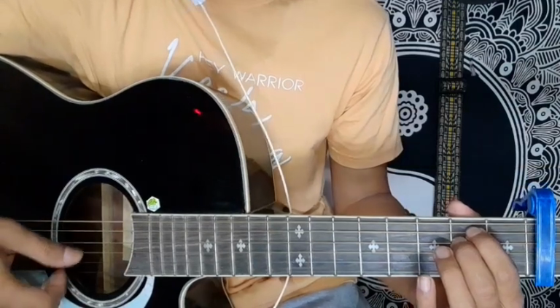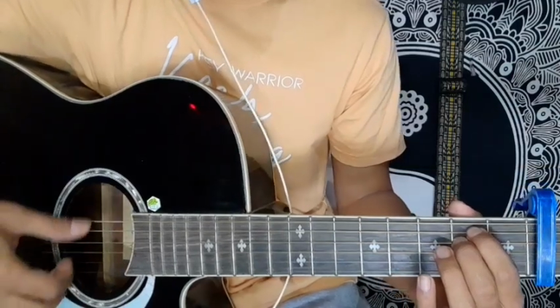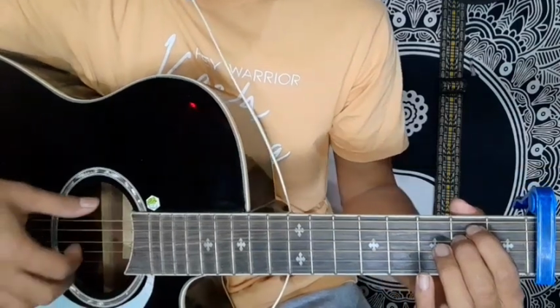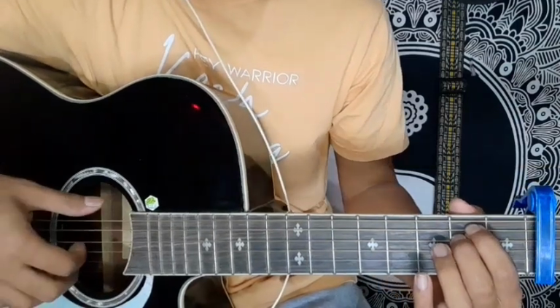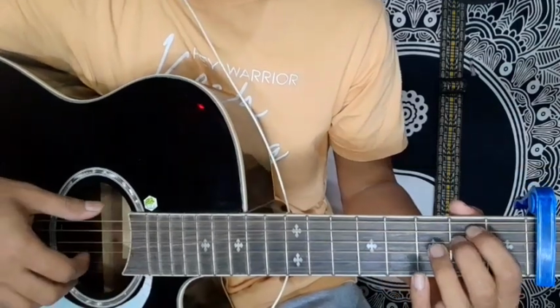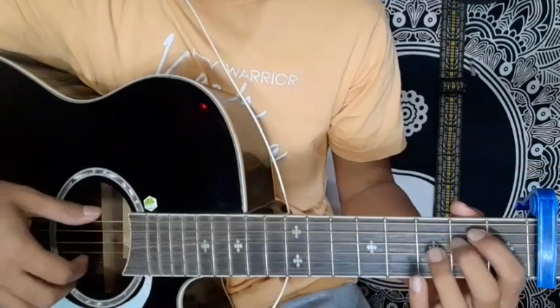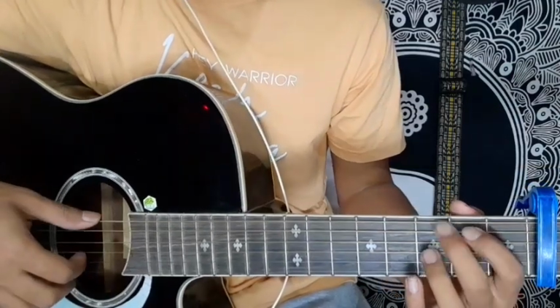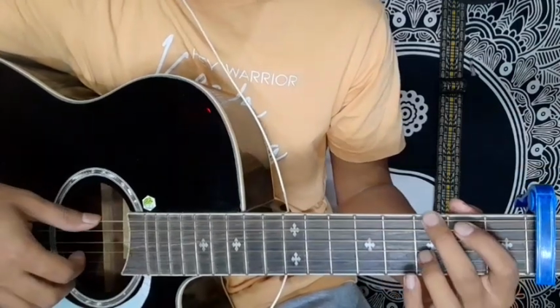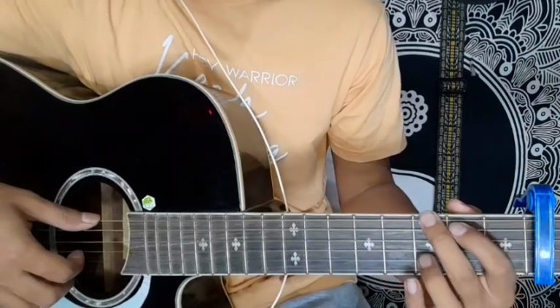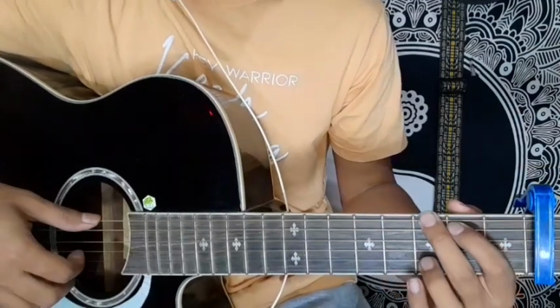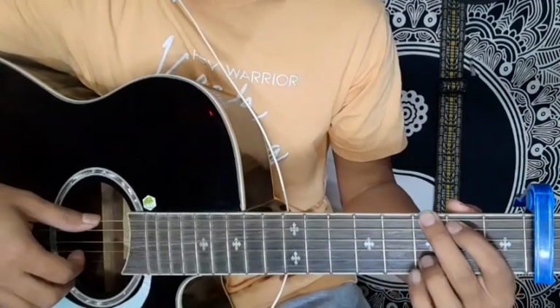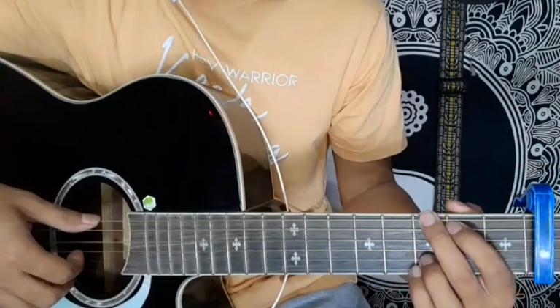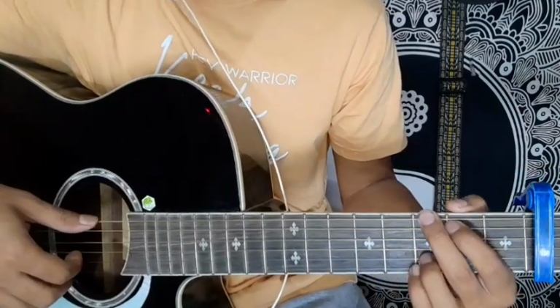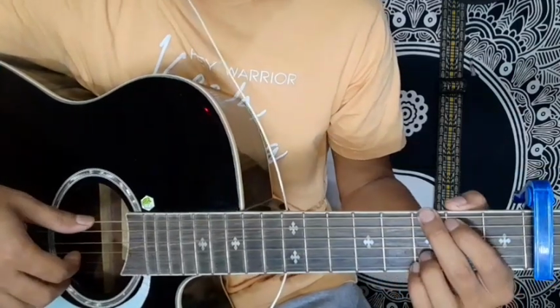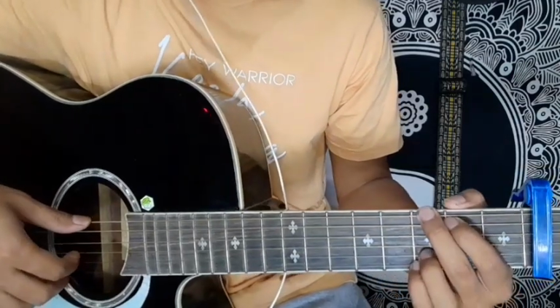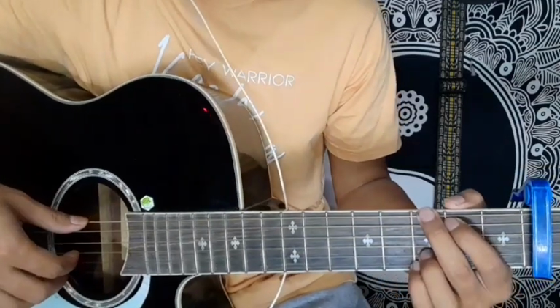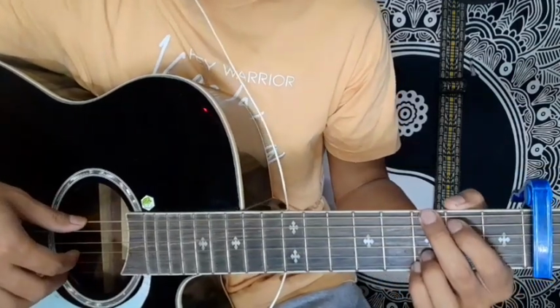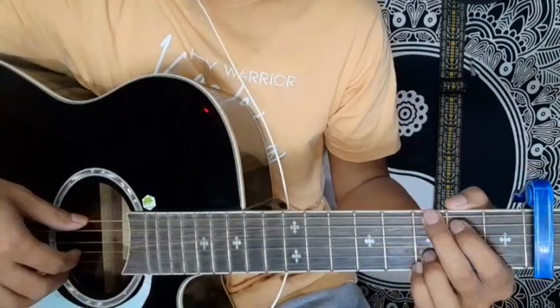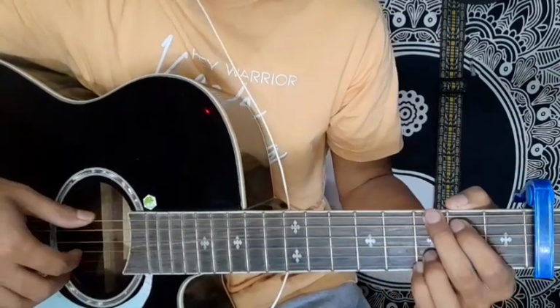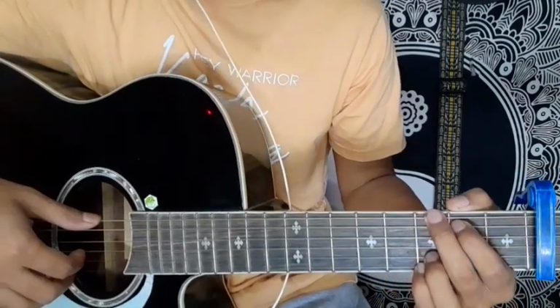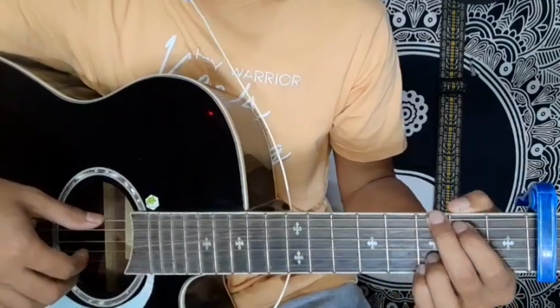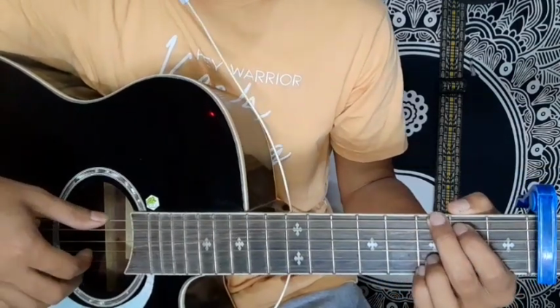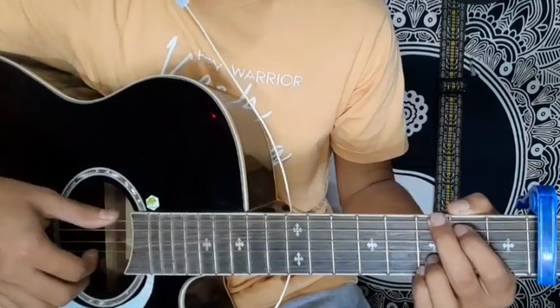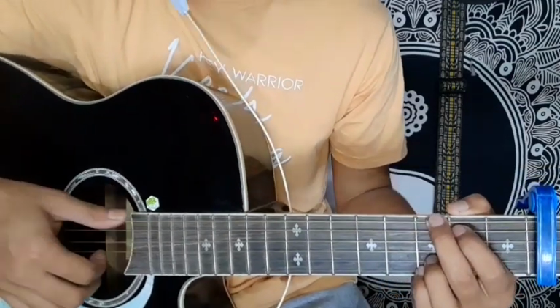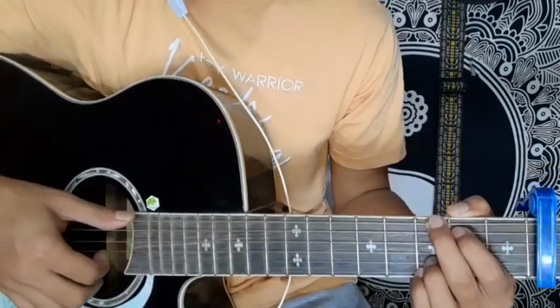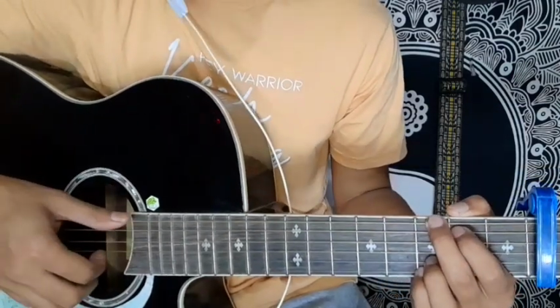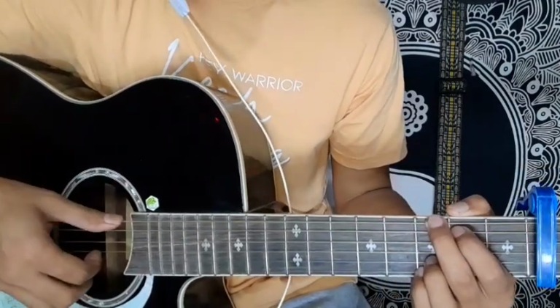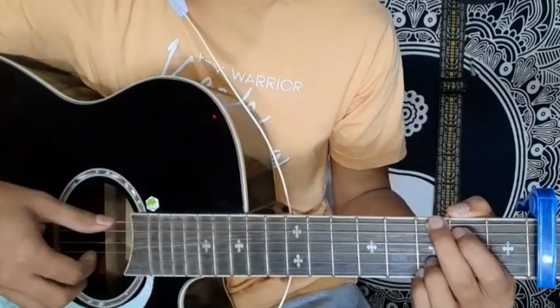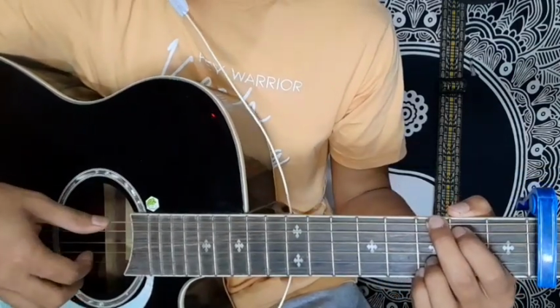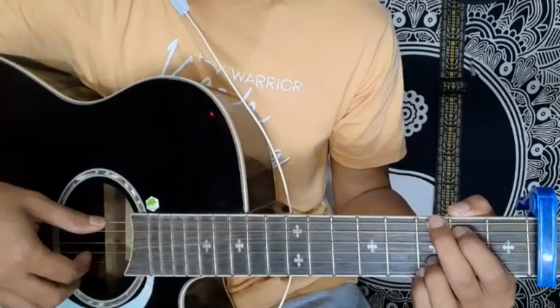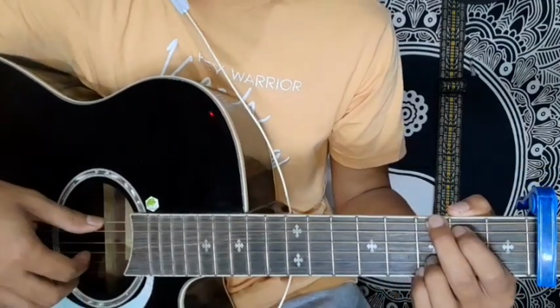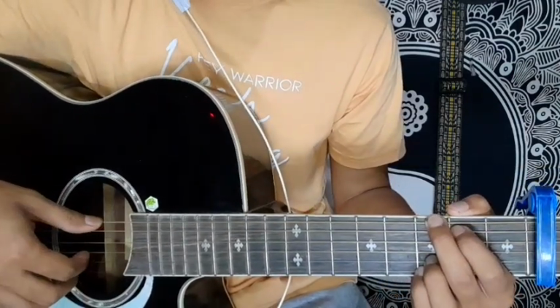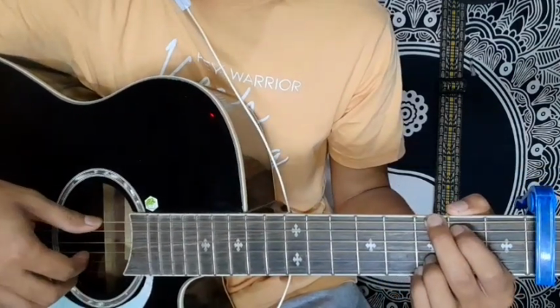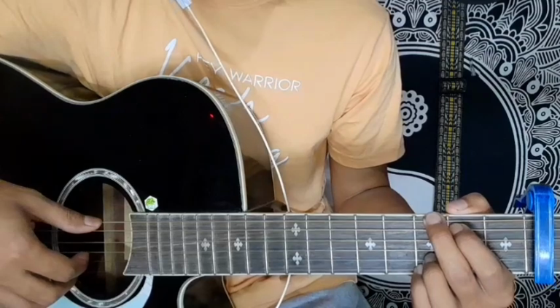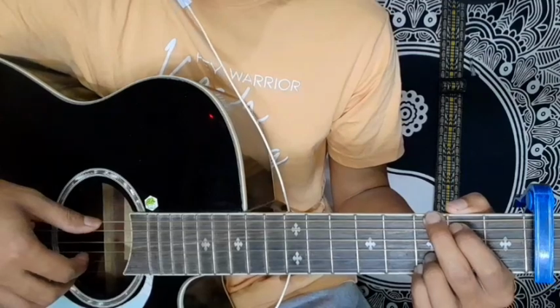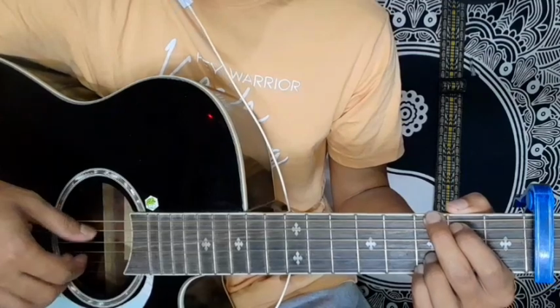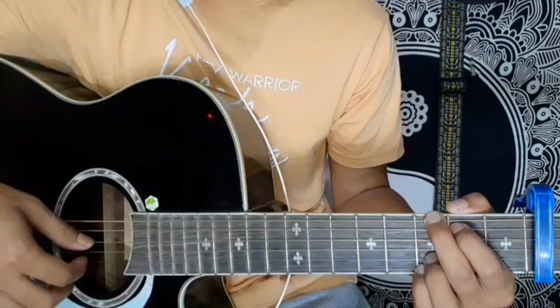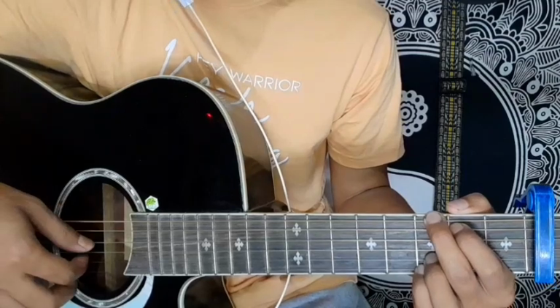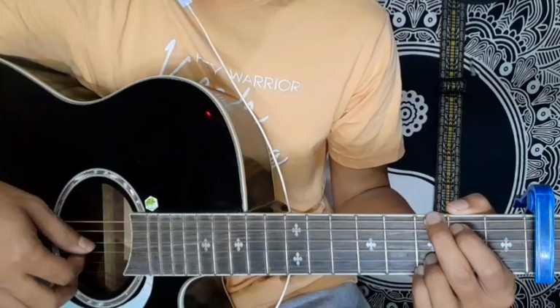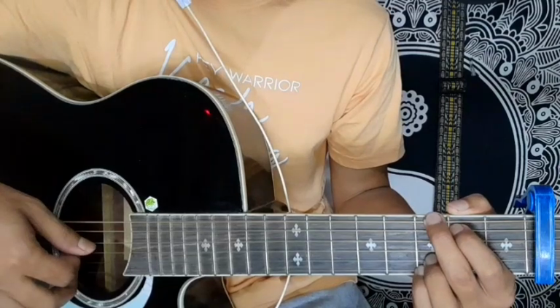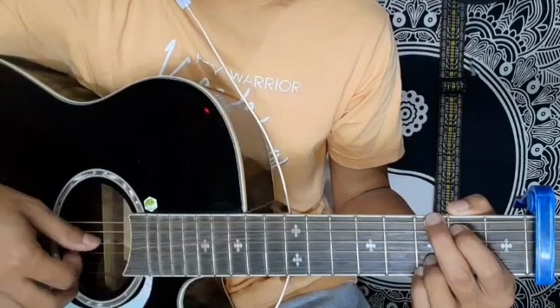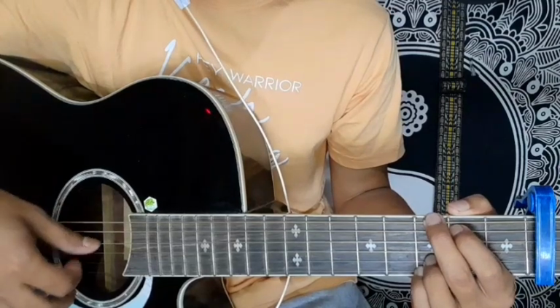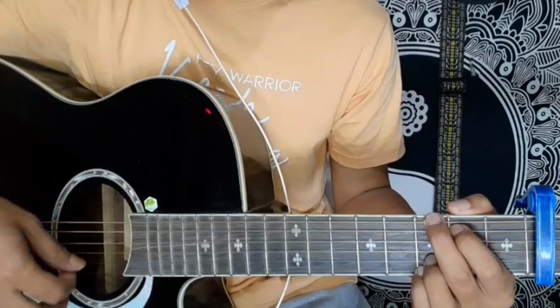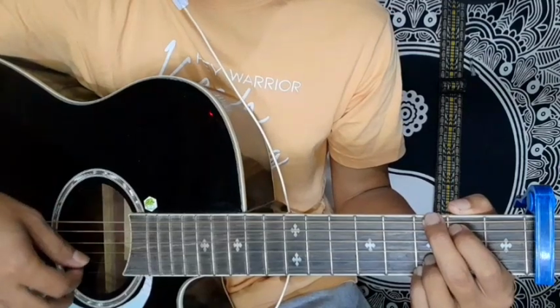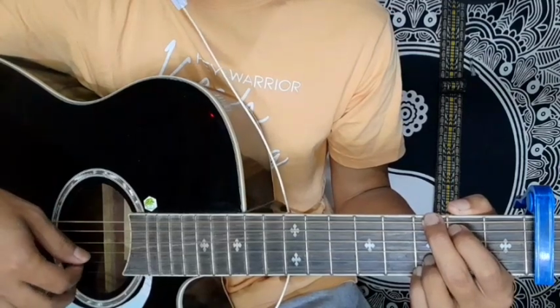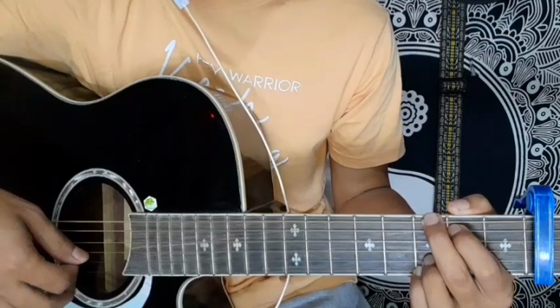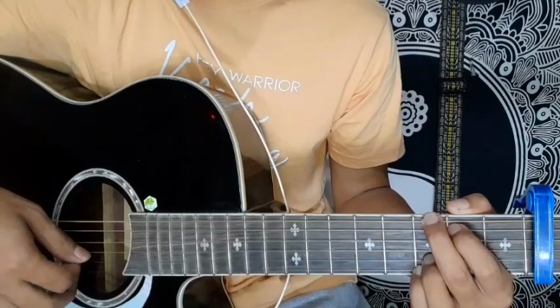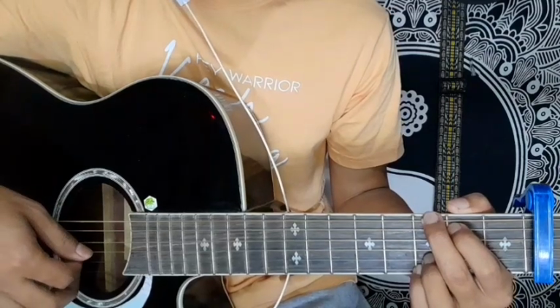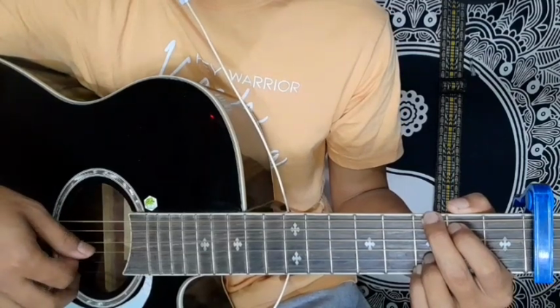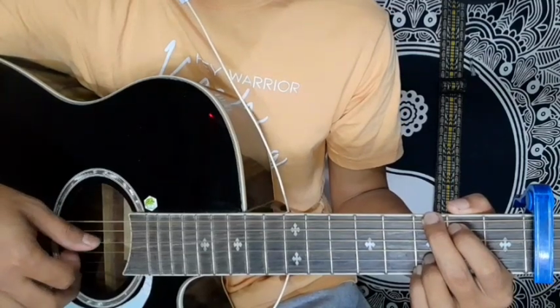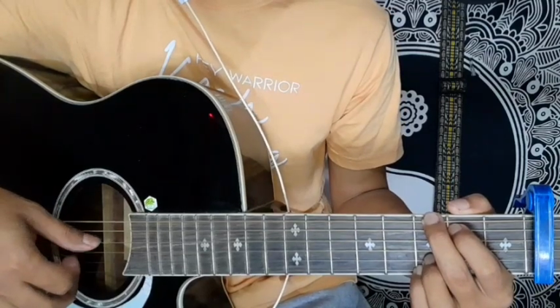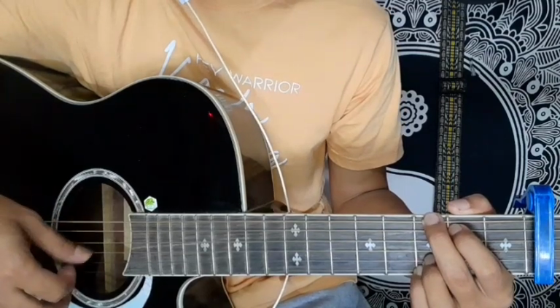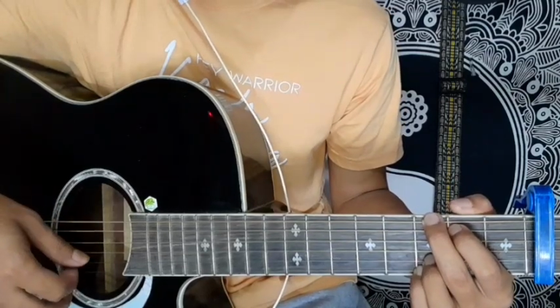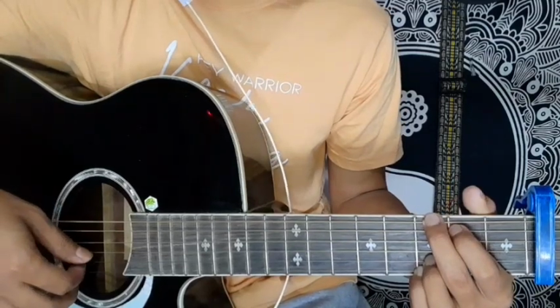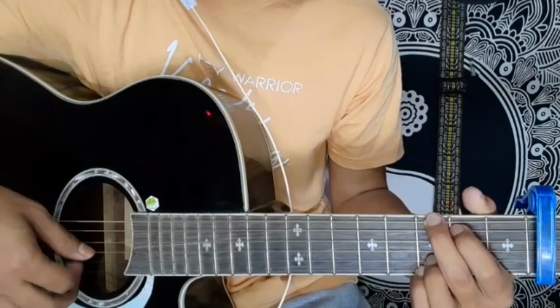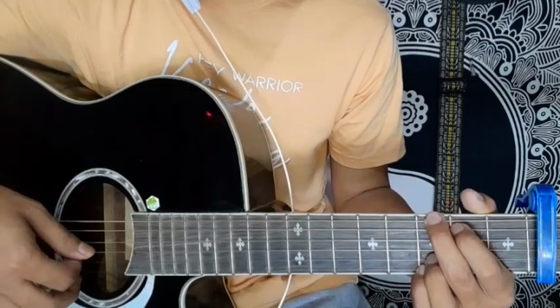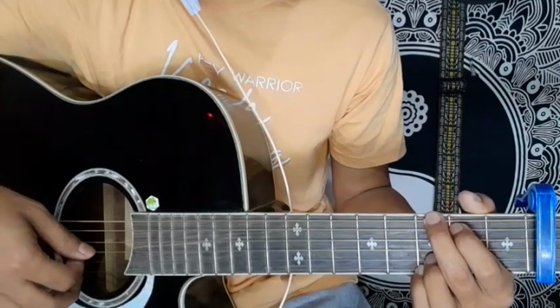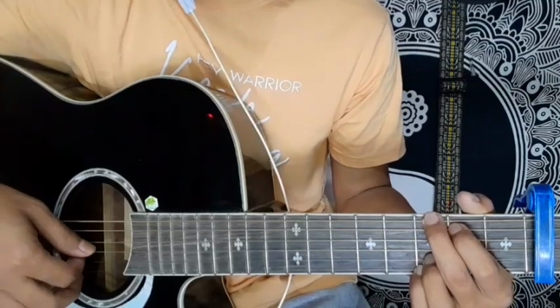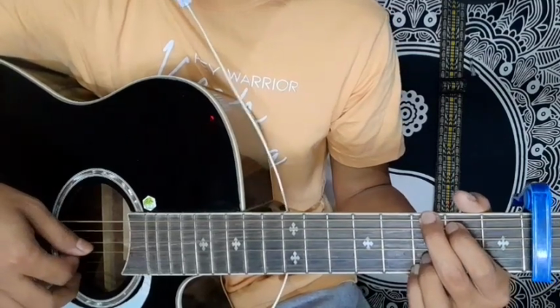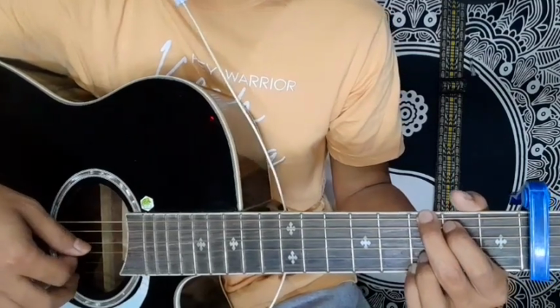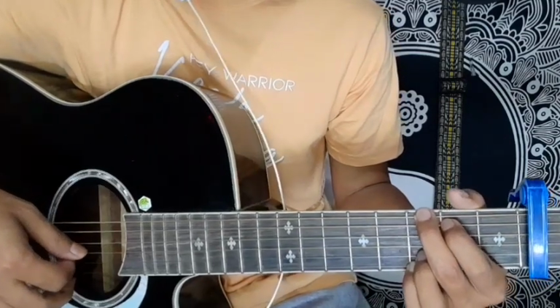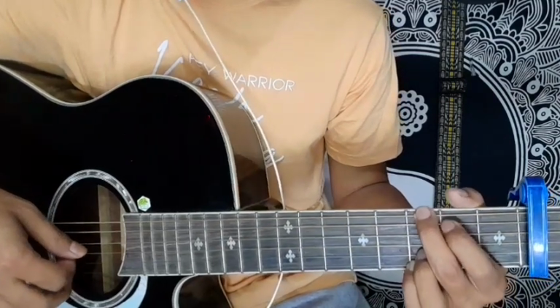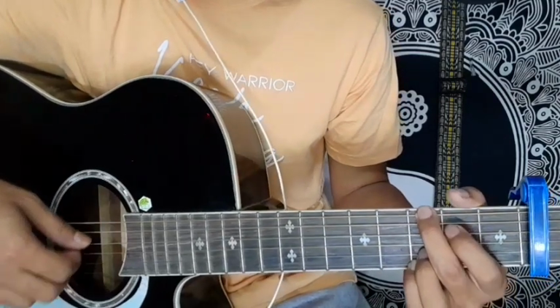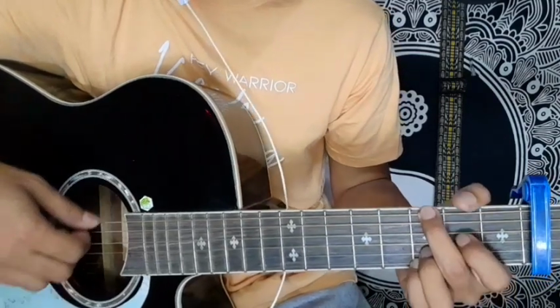The song is very good and simple. Subscribe and keep practicing. Don't forget to like, share, and subscribe.